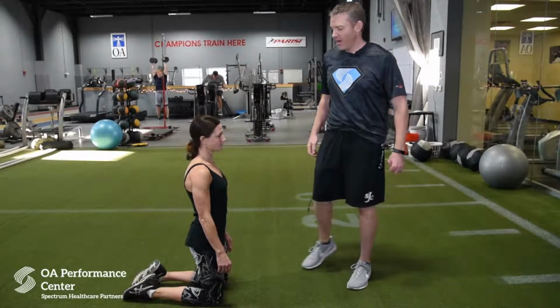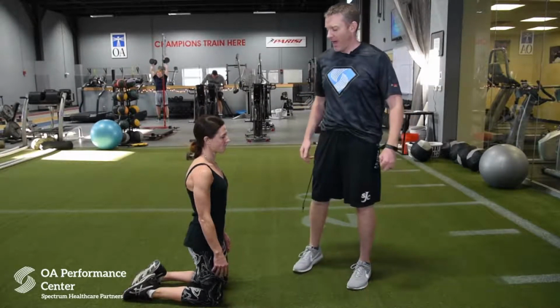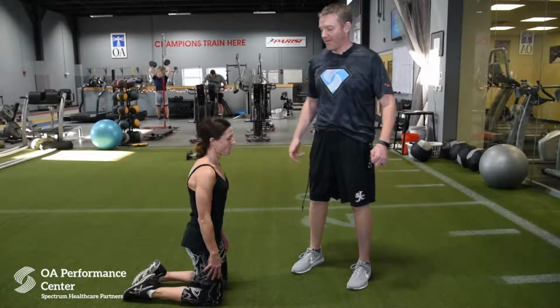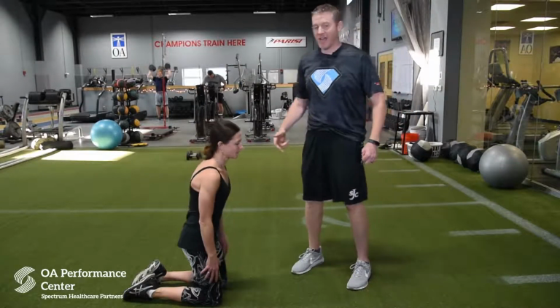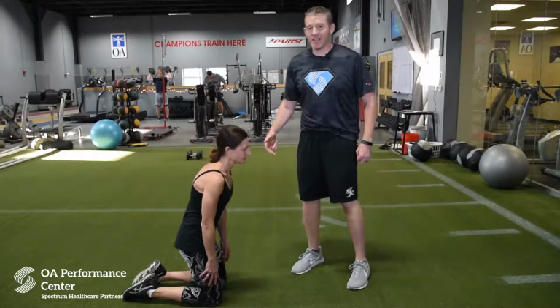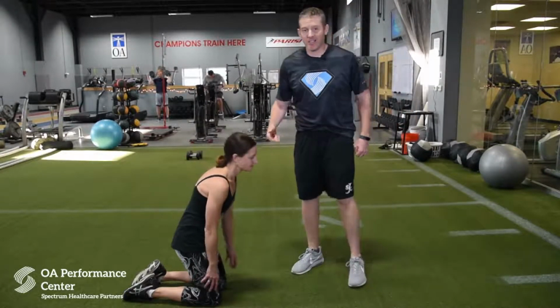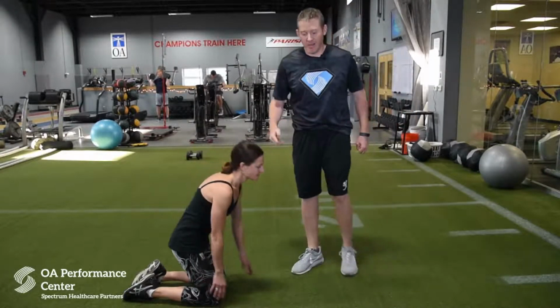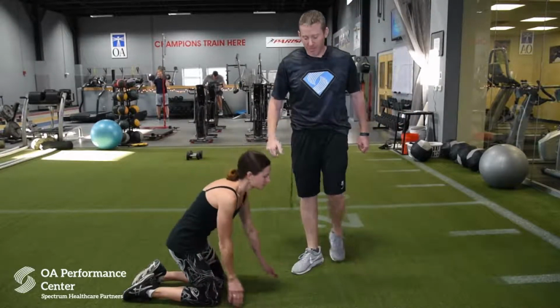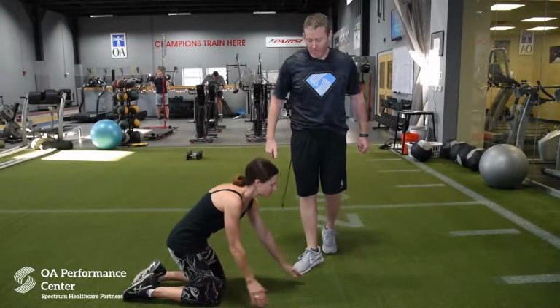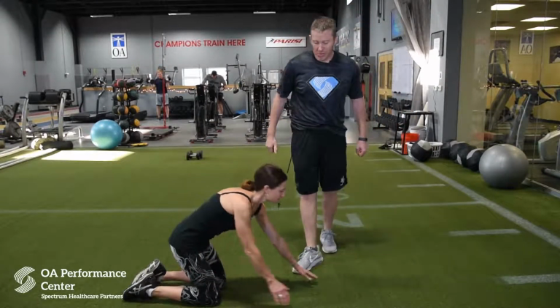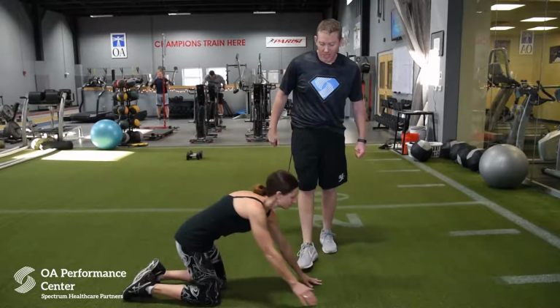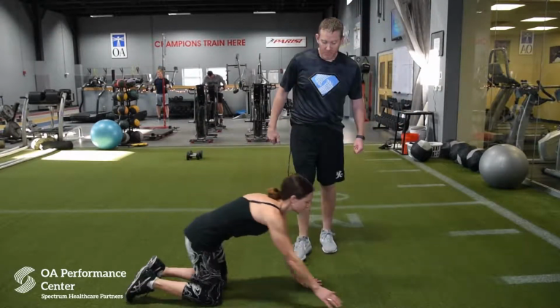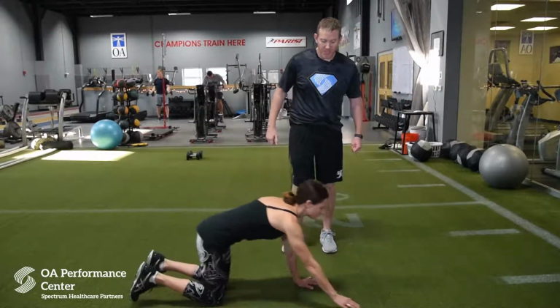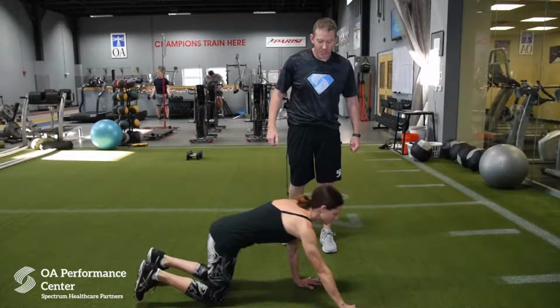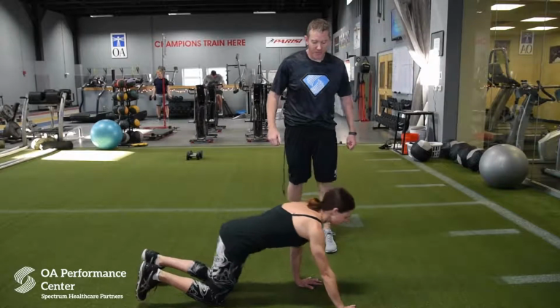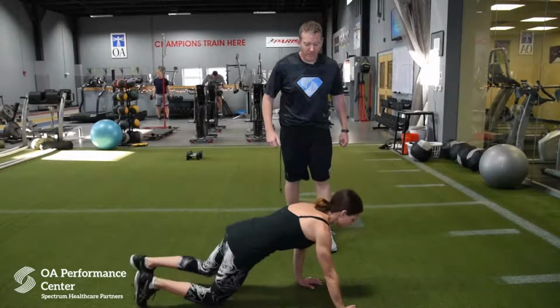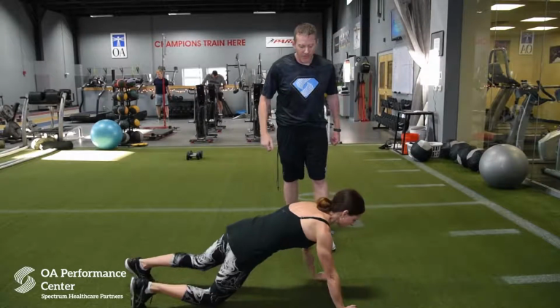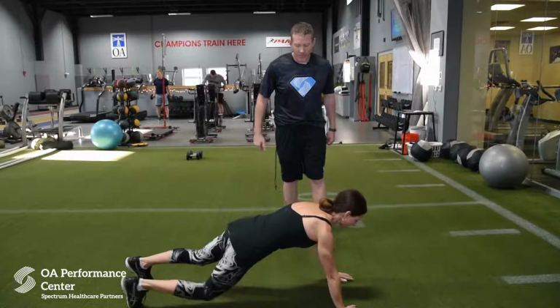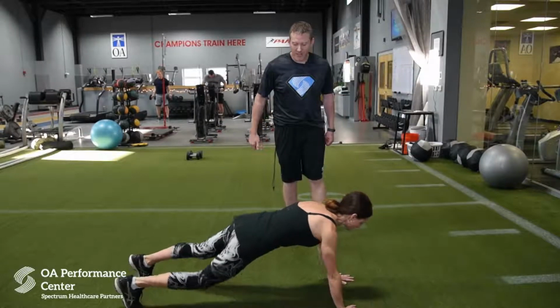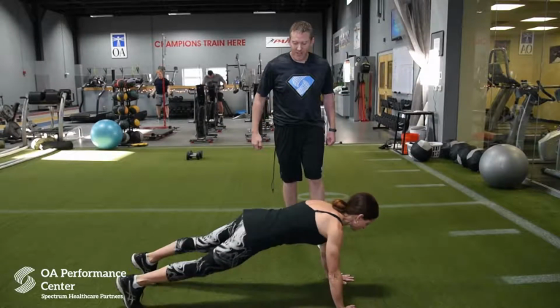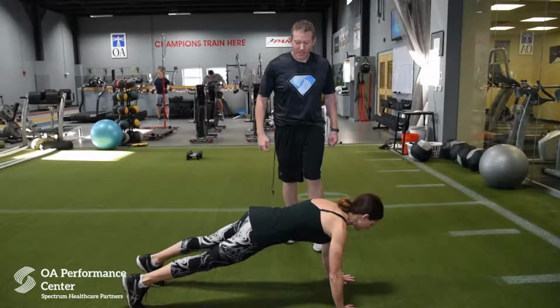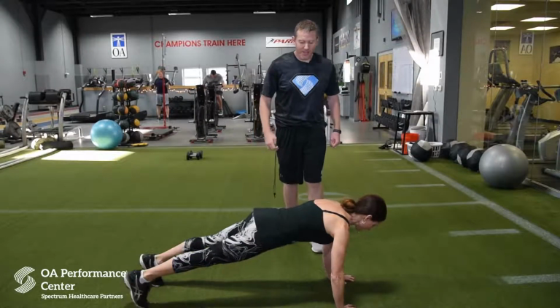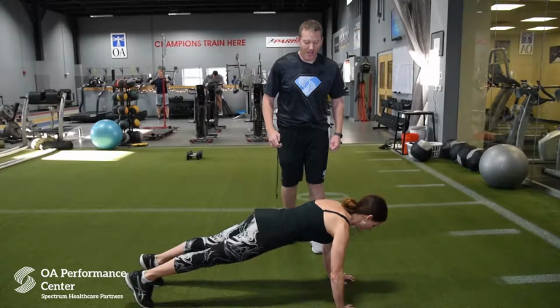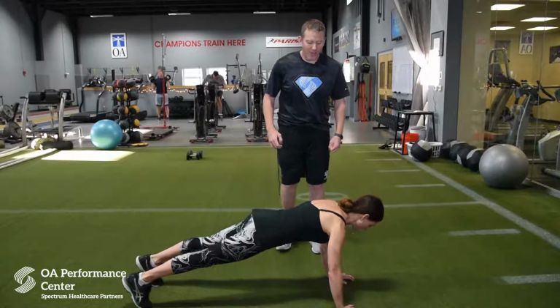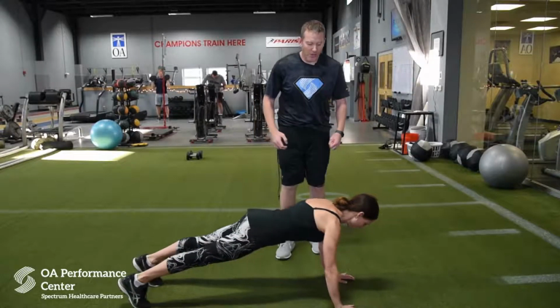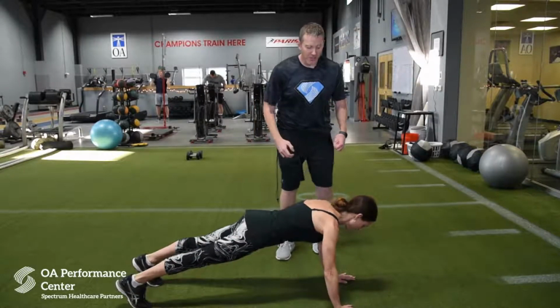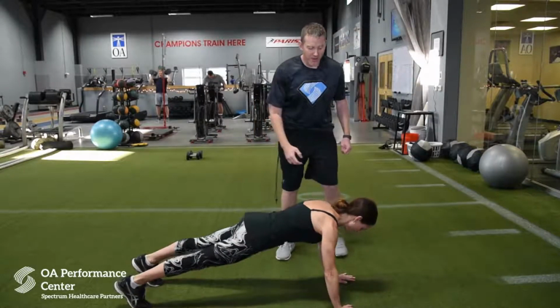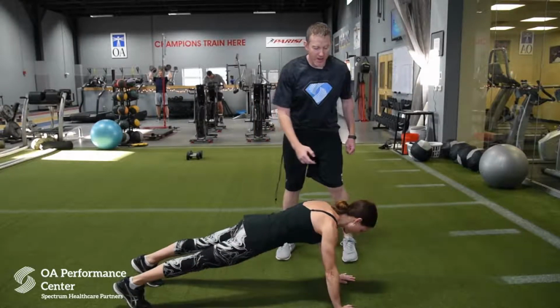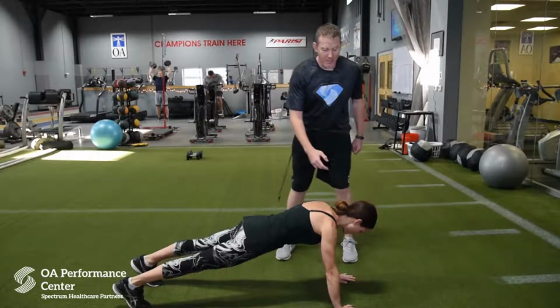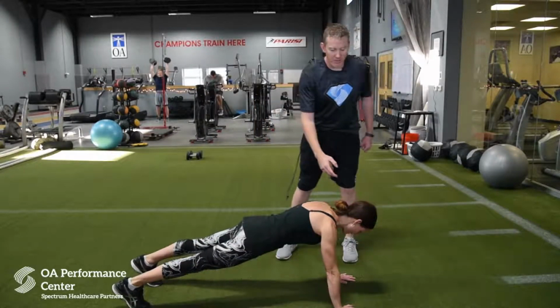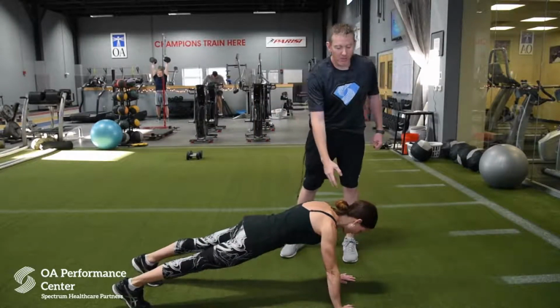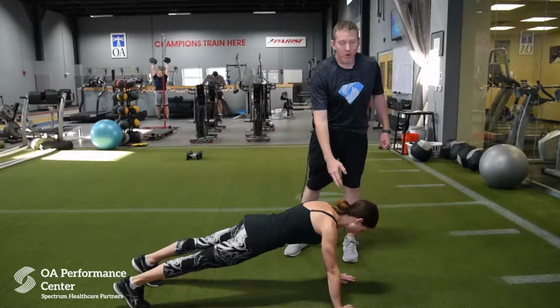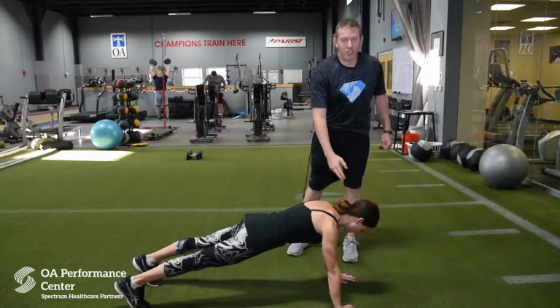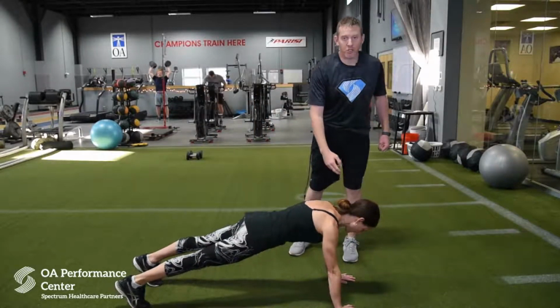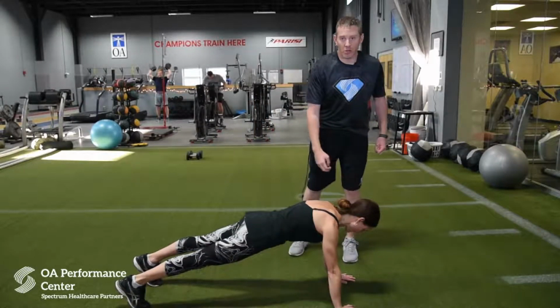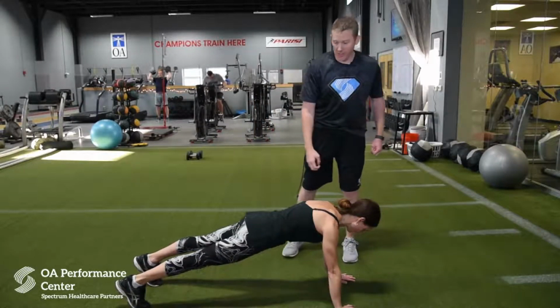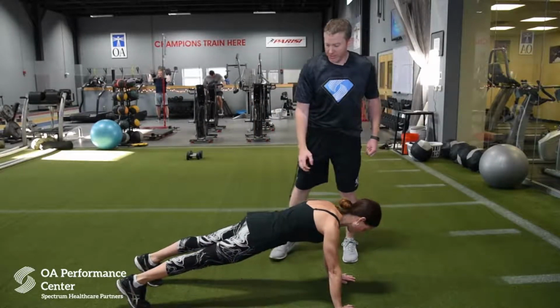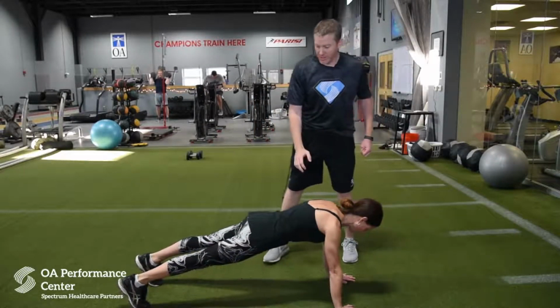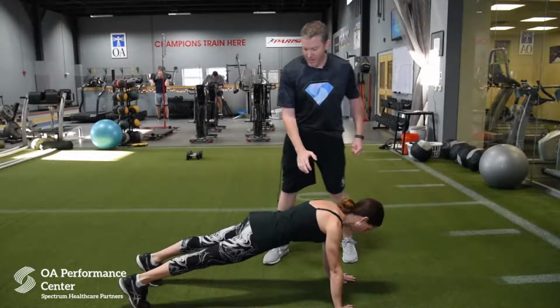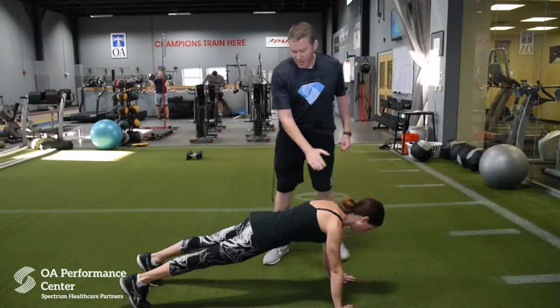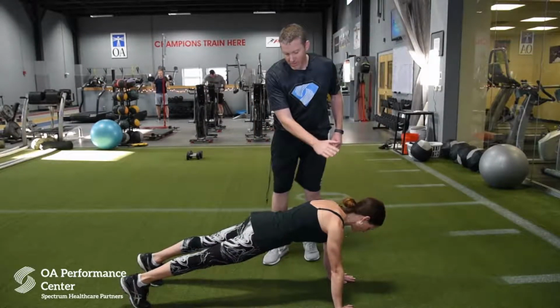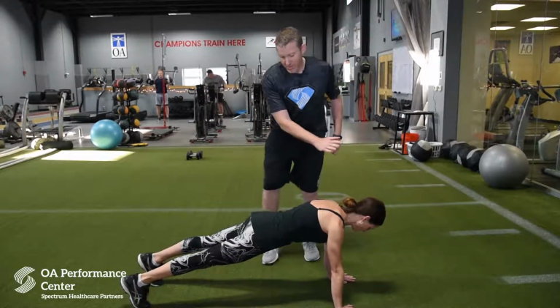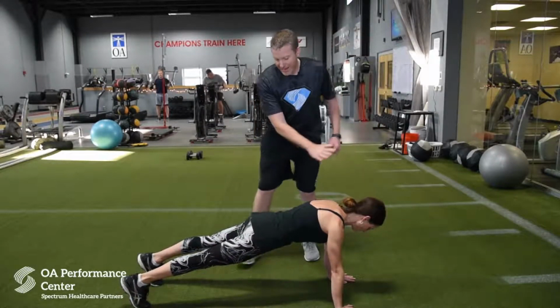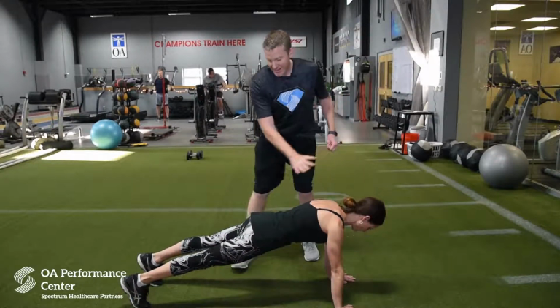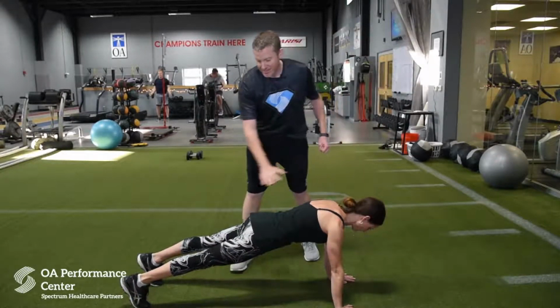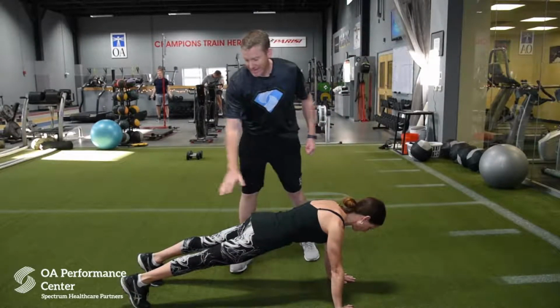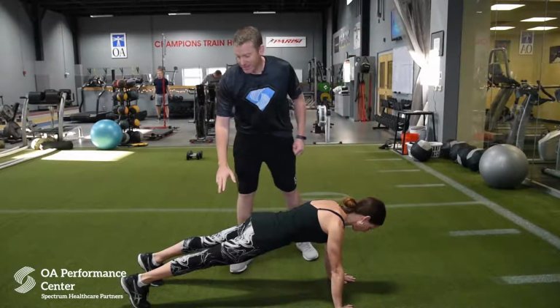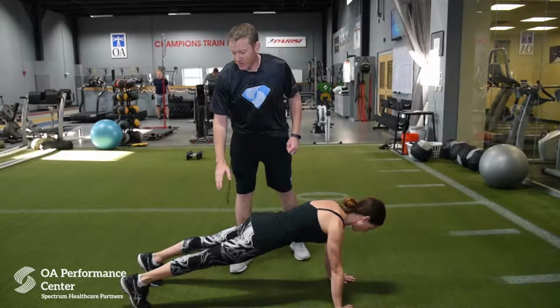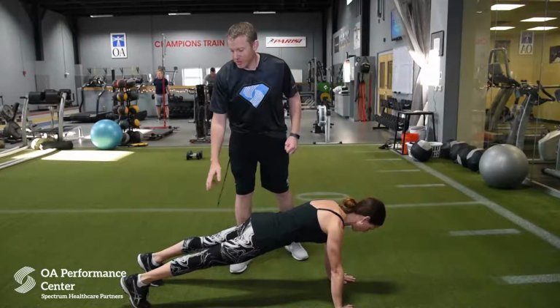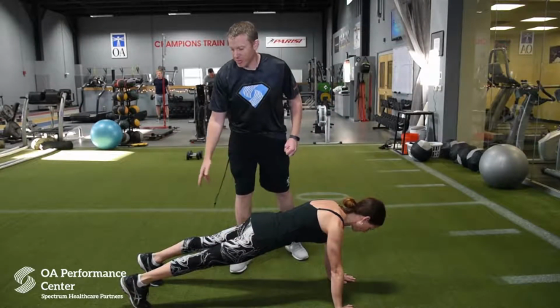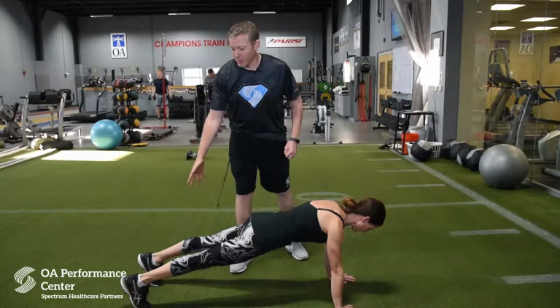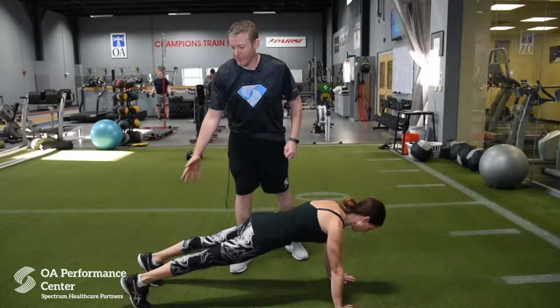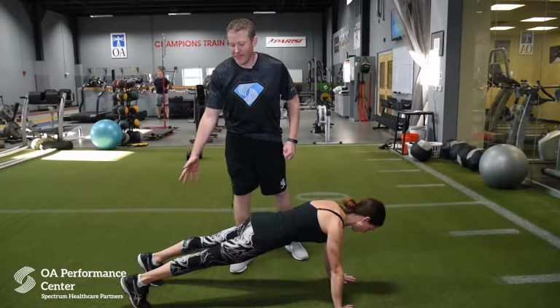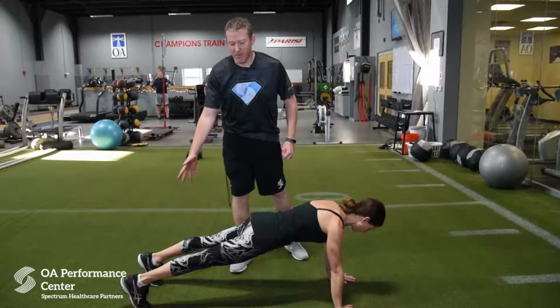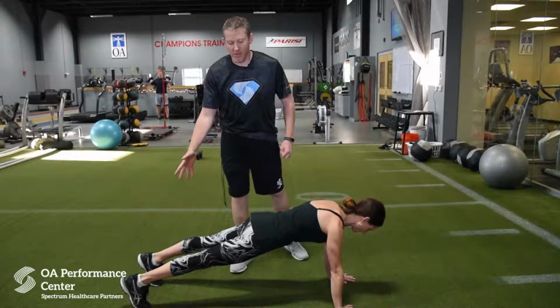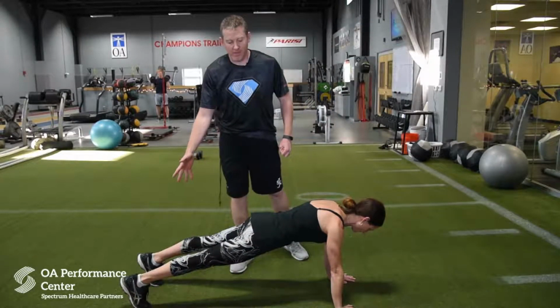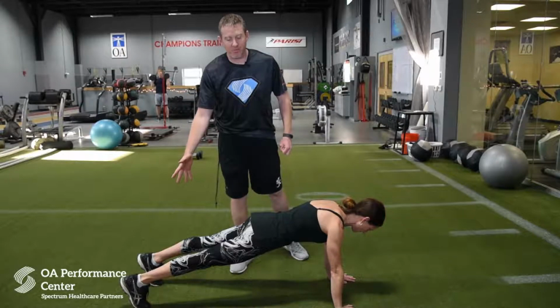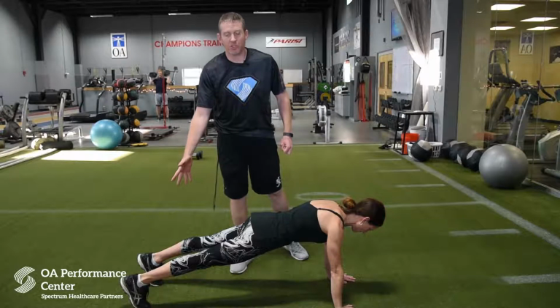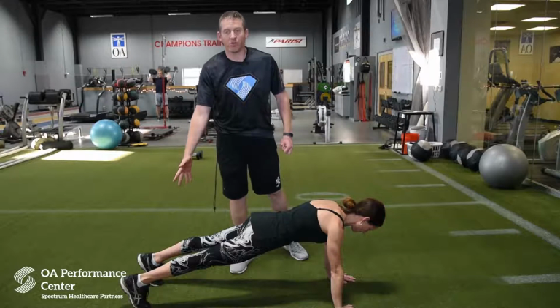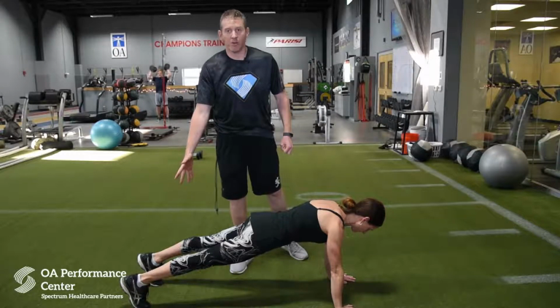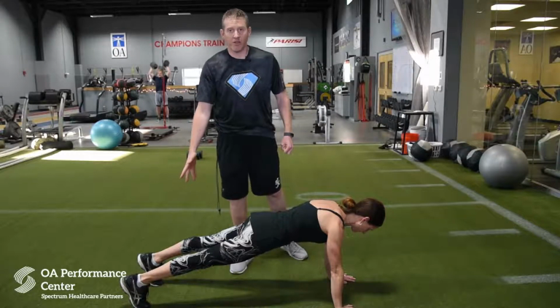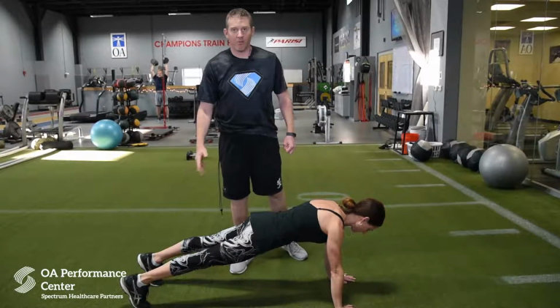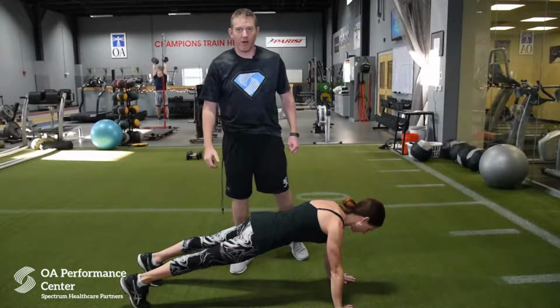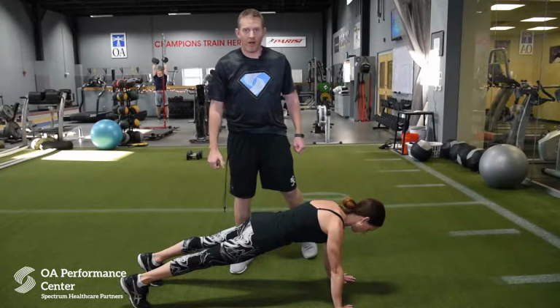Have Jackie set up in a push-up position first. Notice her hands are below her shoulders, her back is nice and neutral with her feet about hip to shoulder width apart.